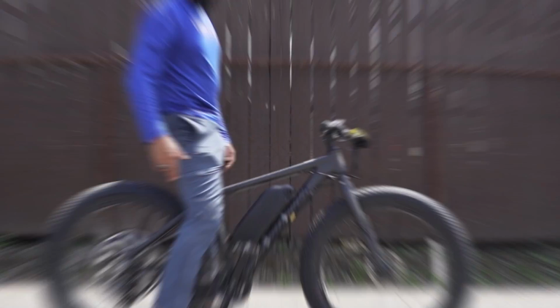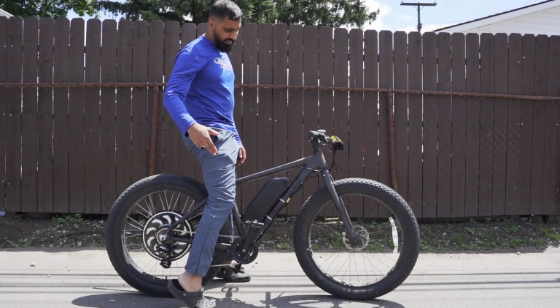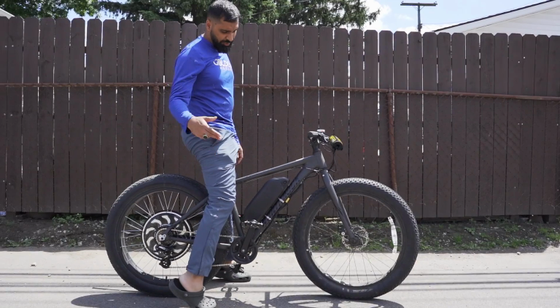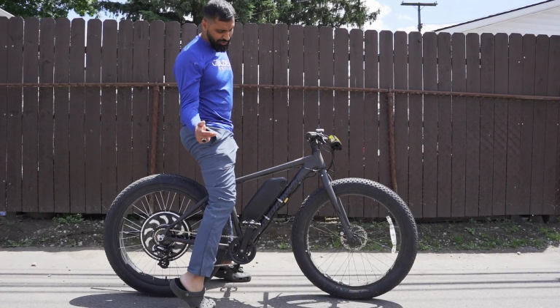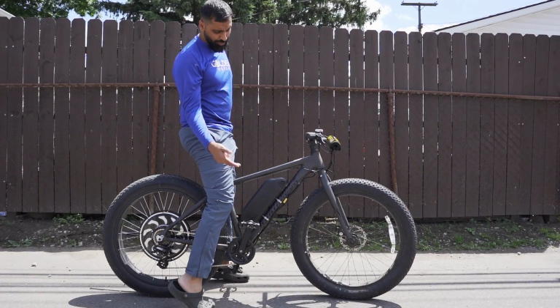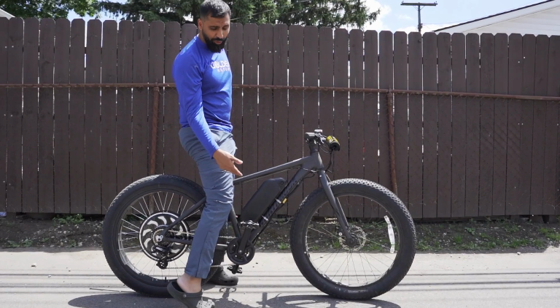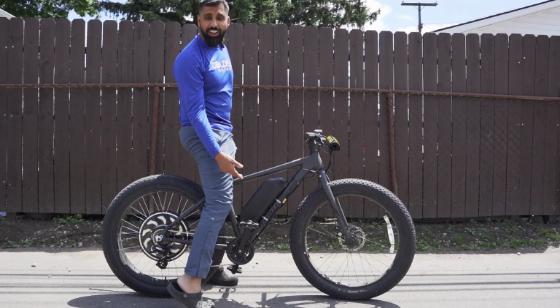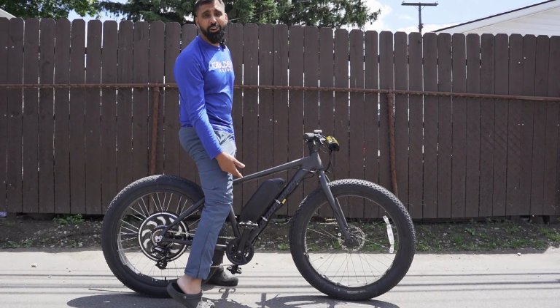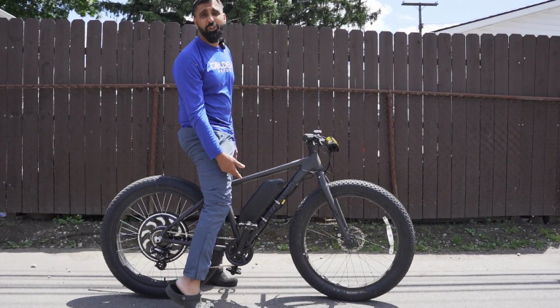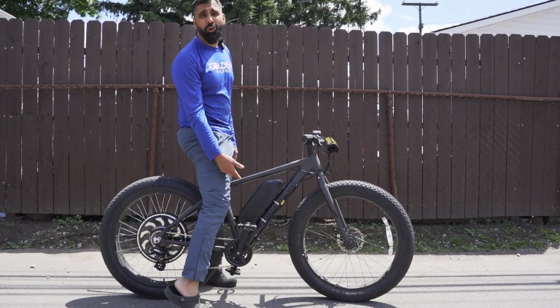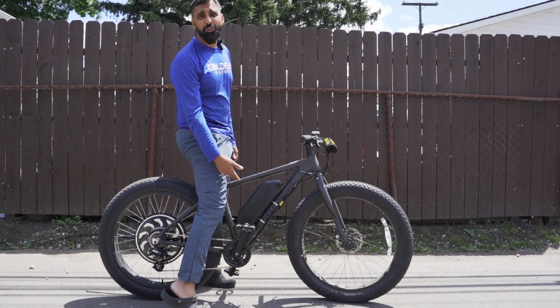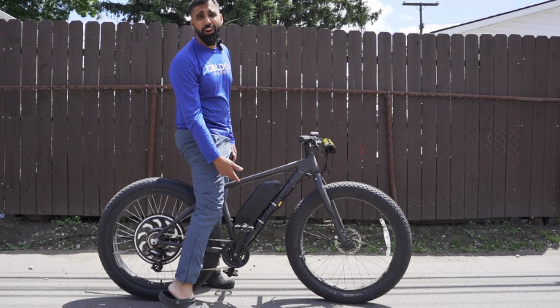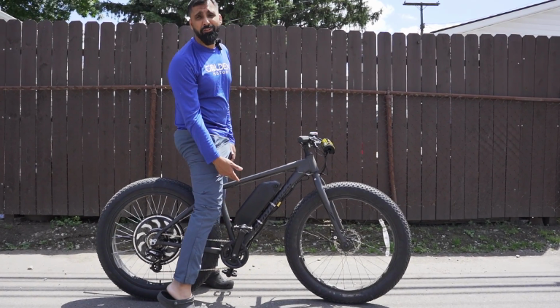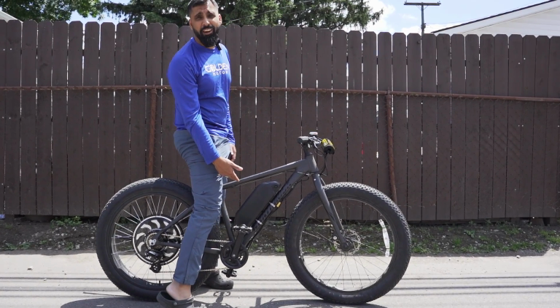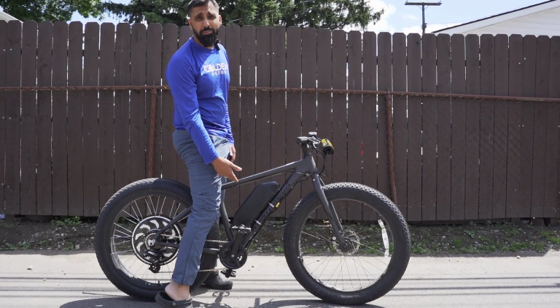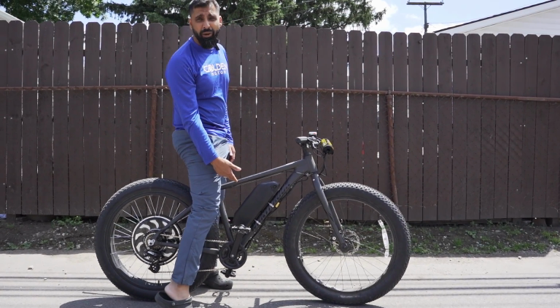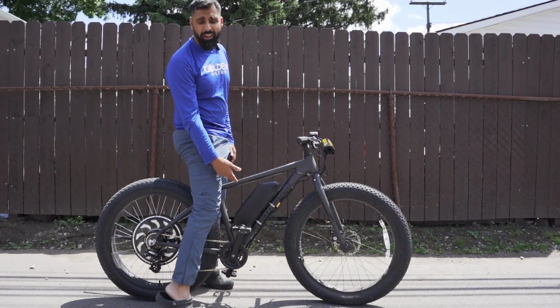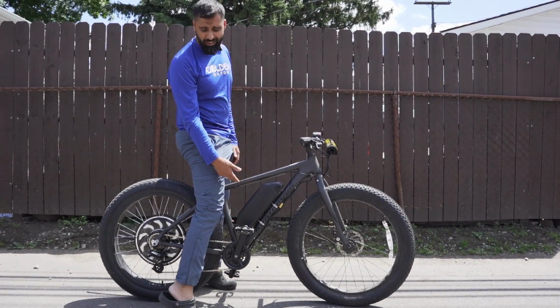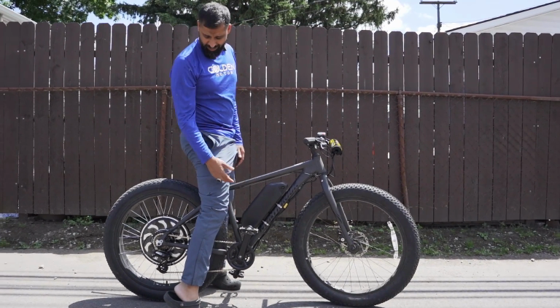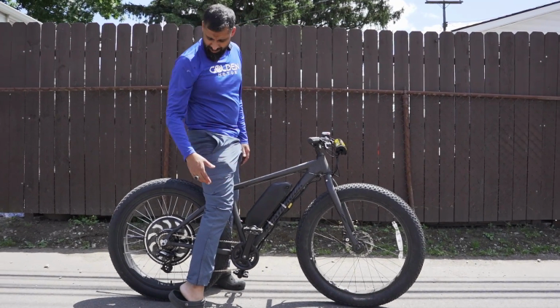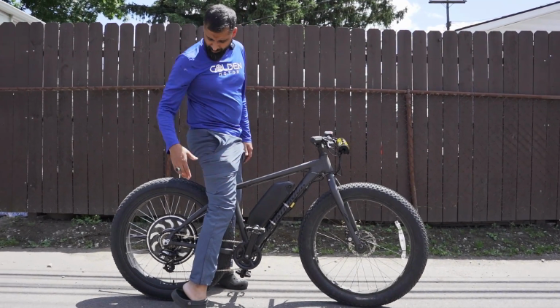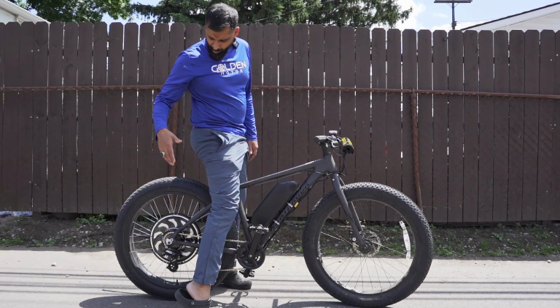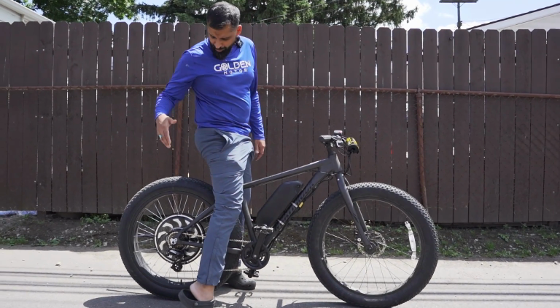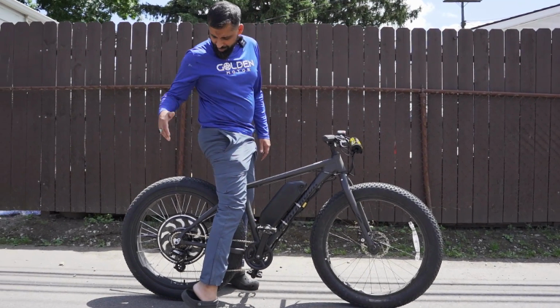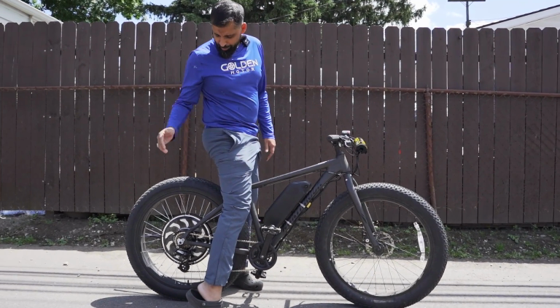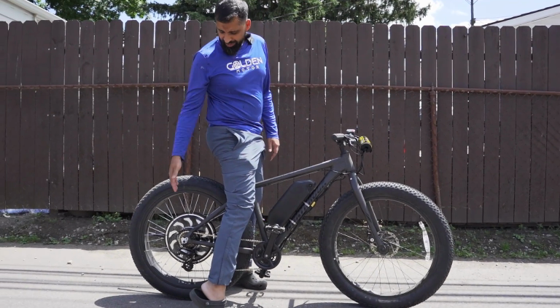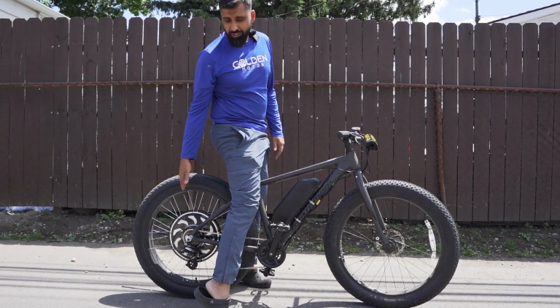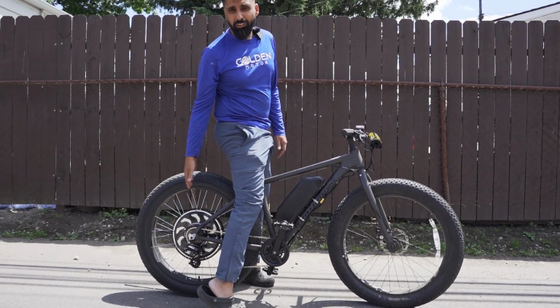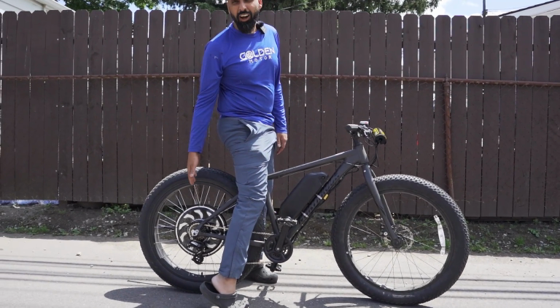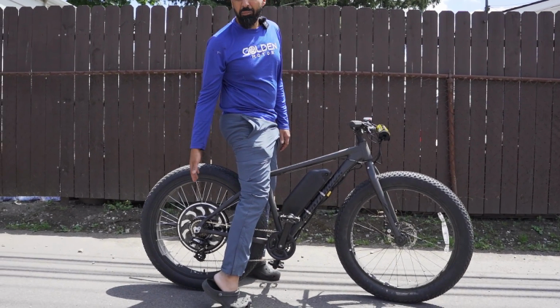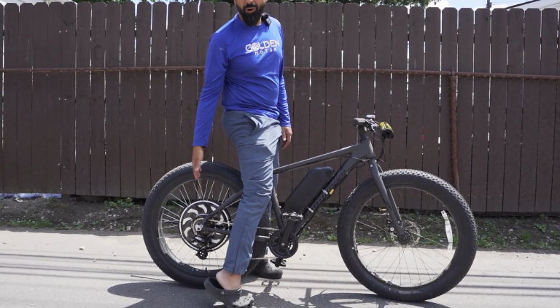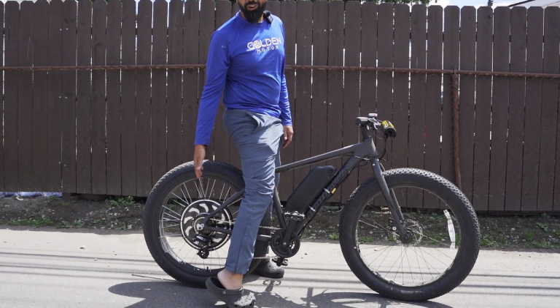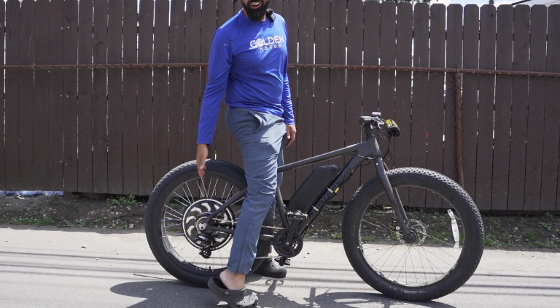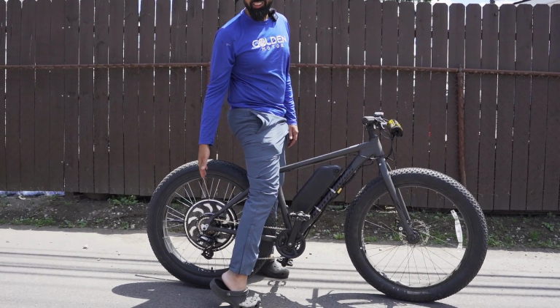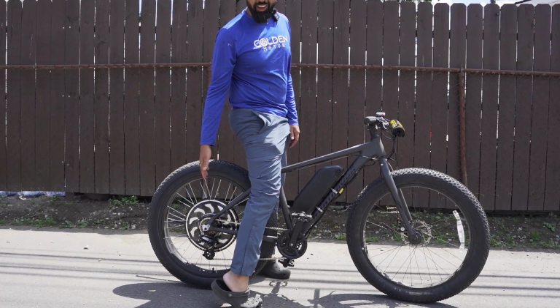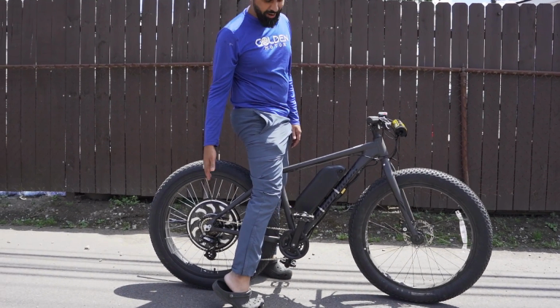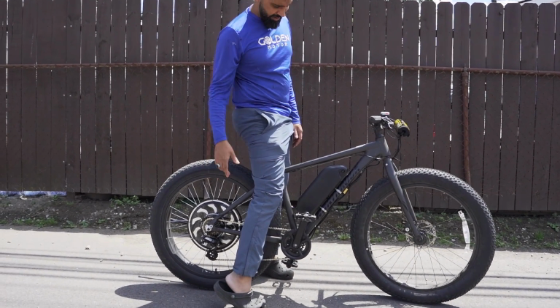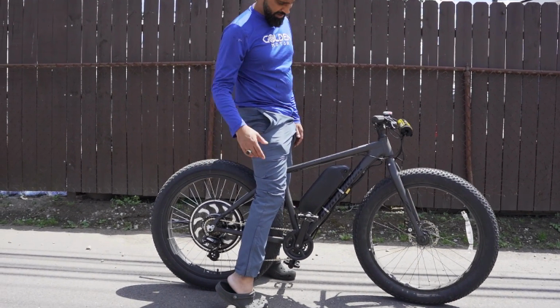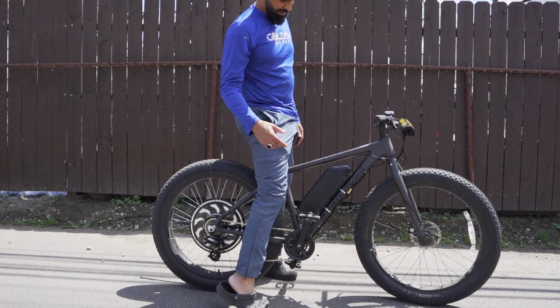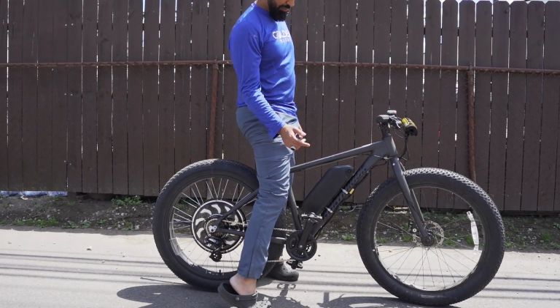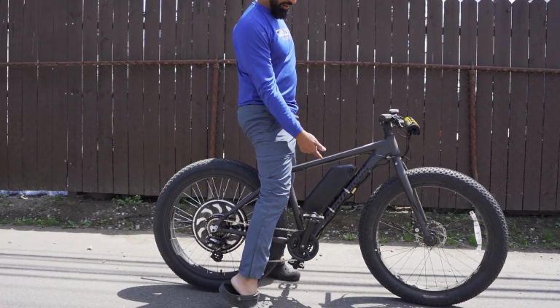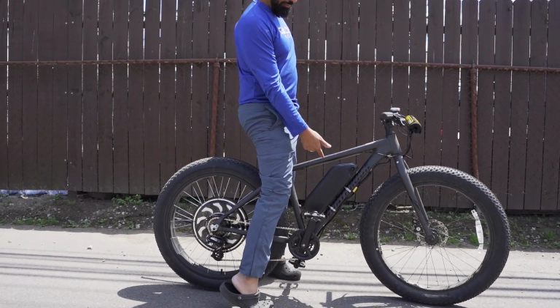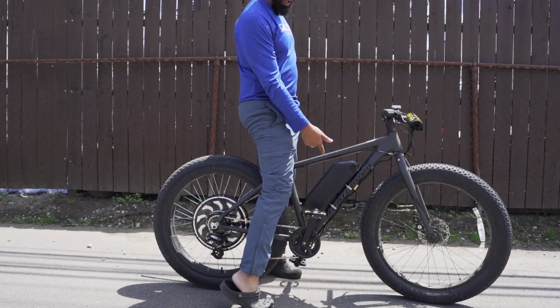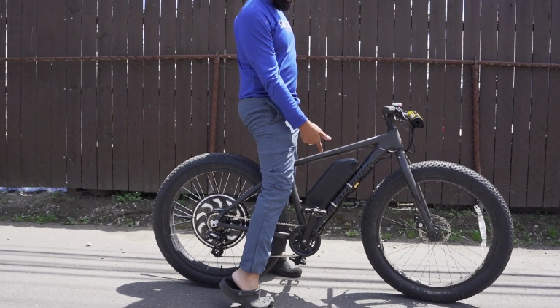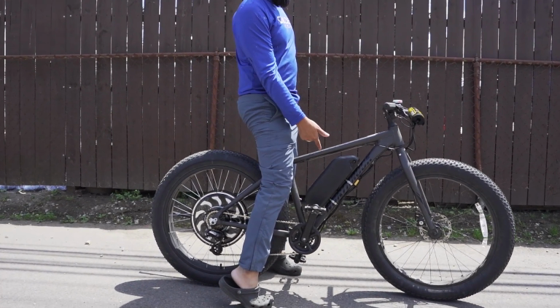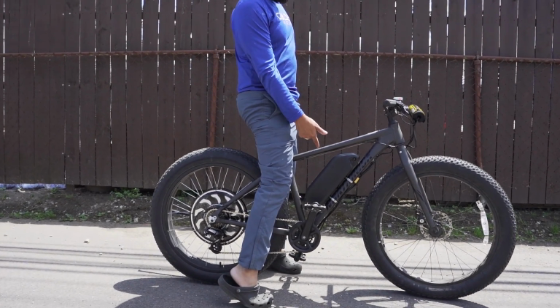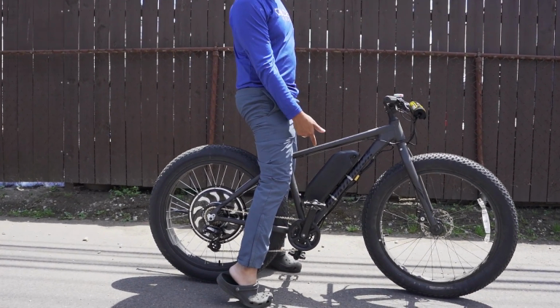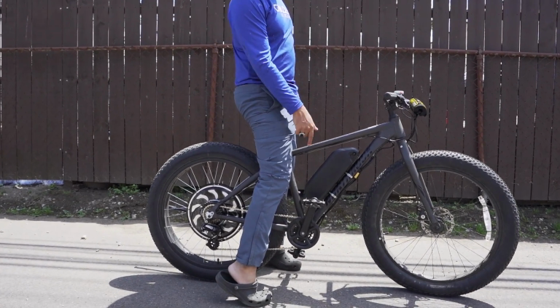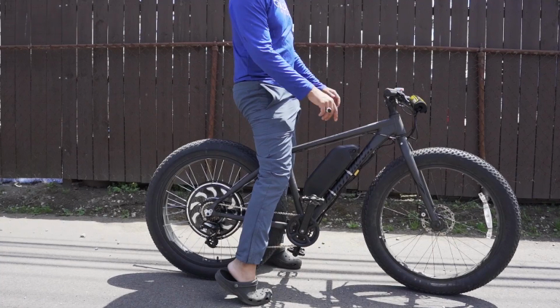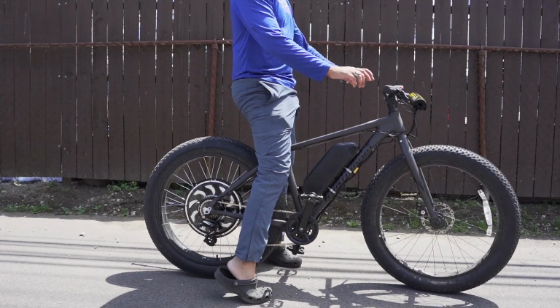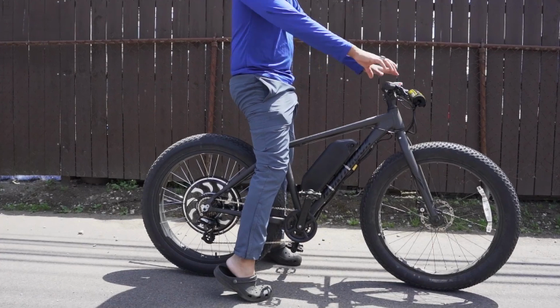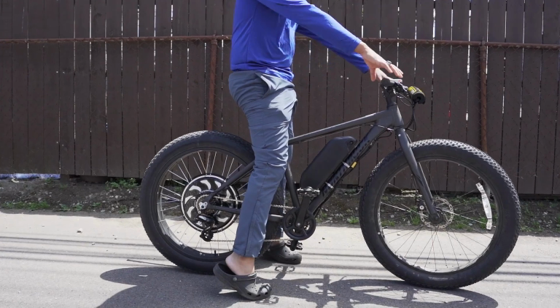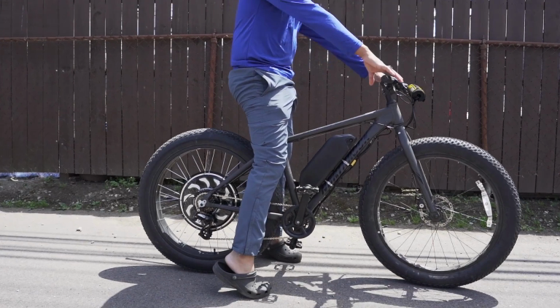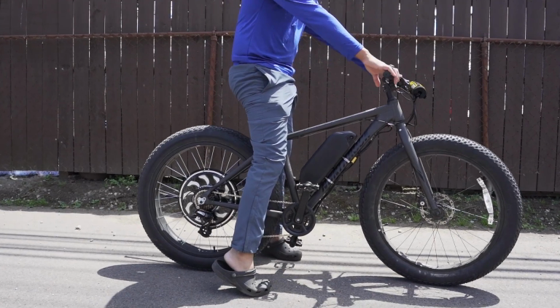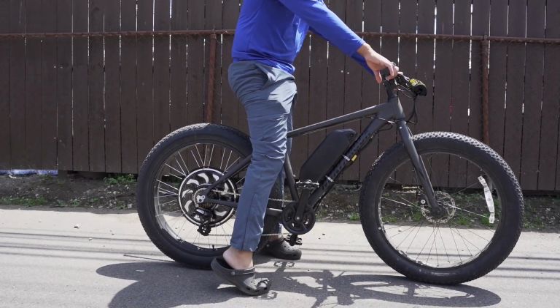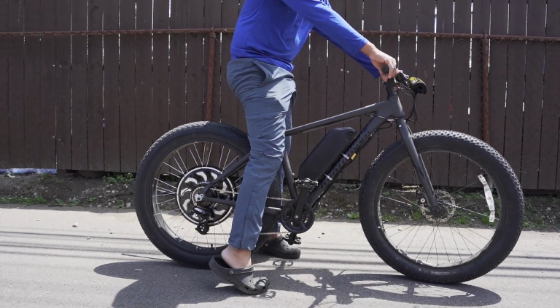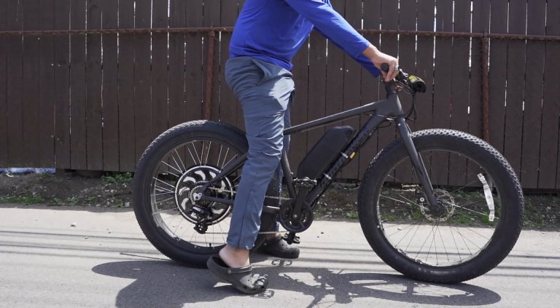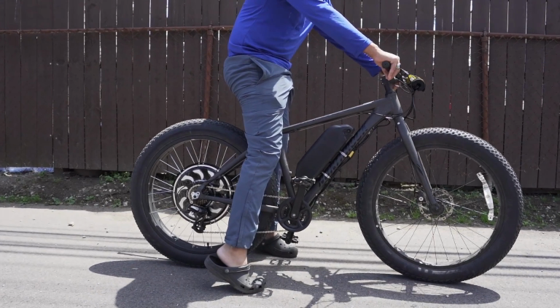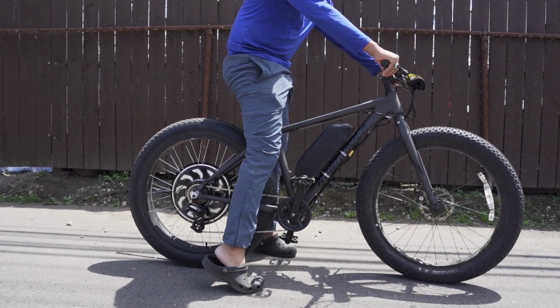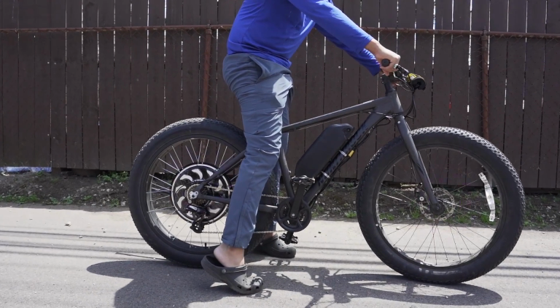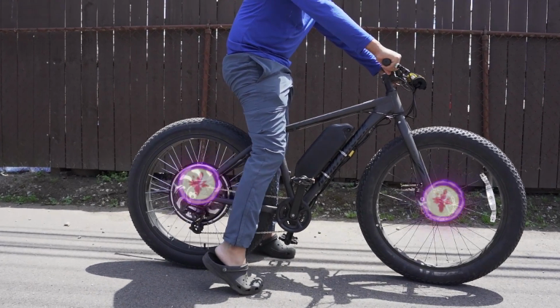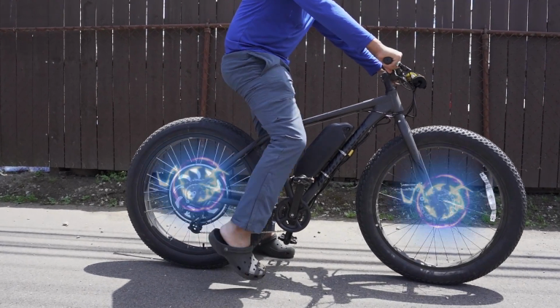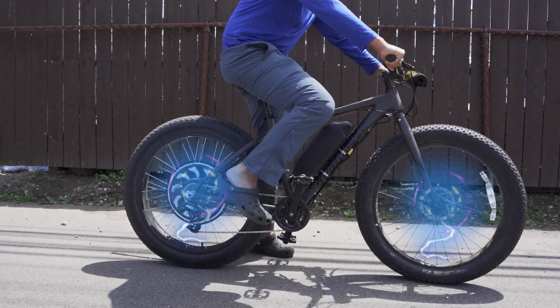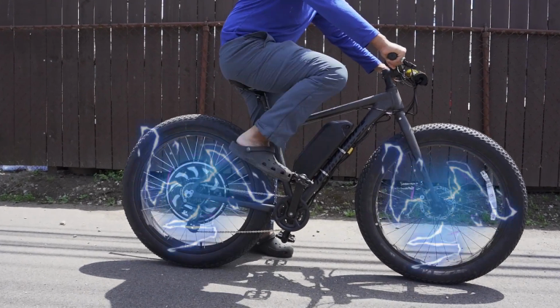This was a regular North Rocks fat bike. We put a beast of a hub motor on there, put a battery on there, and now it's electric.